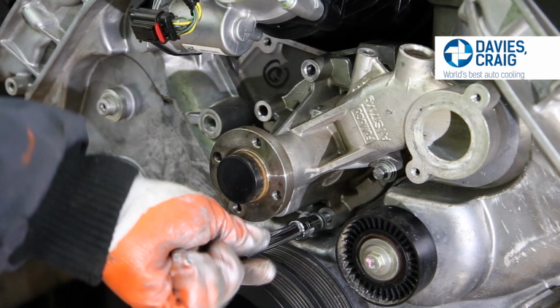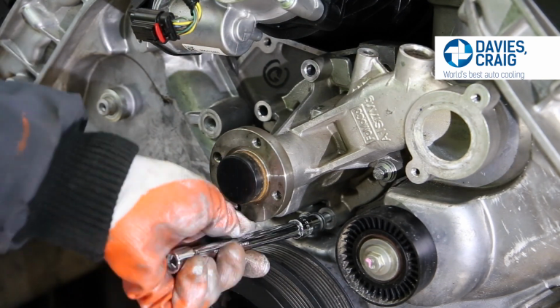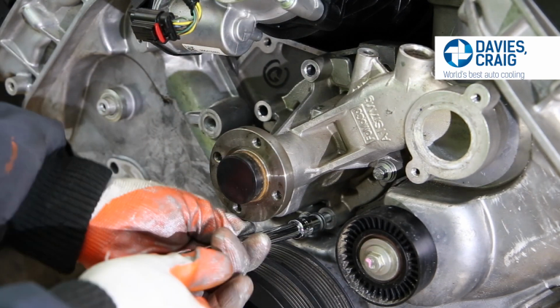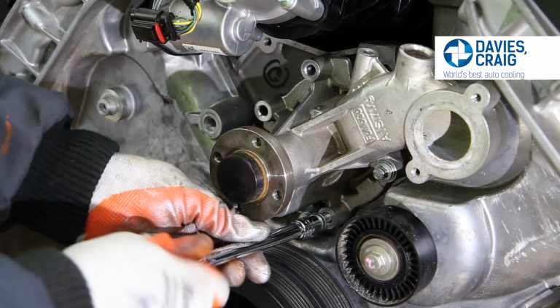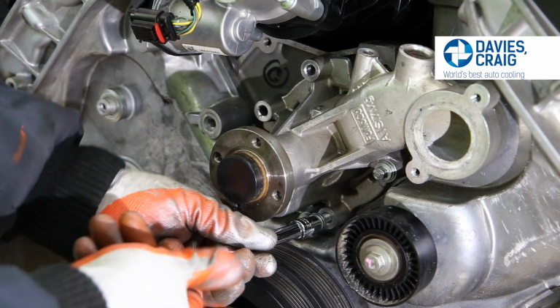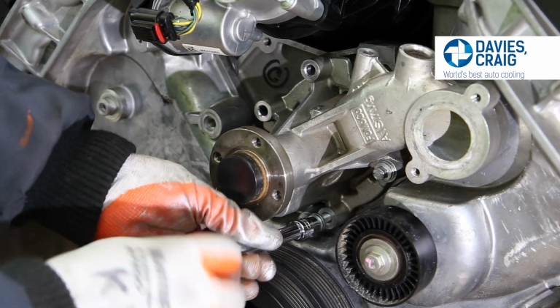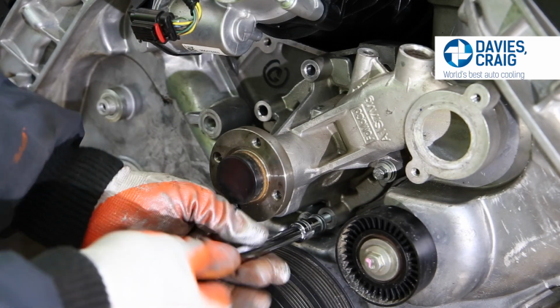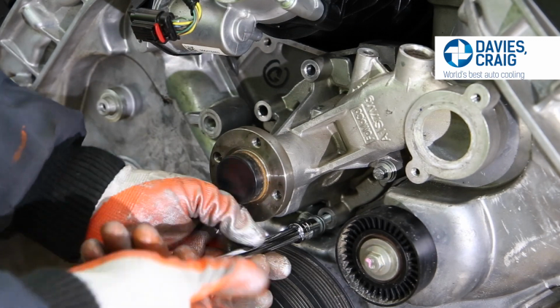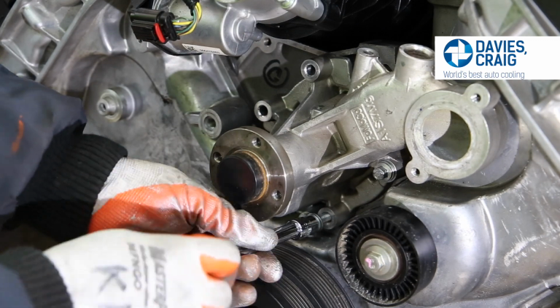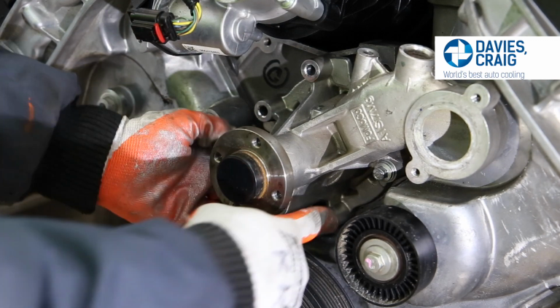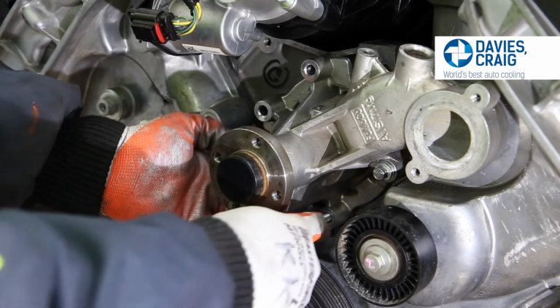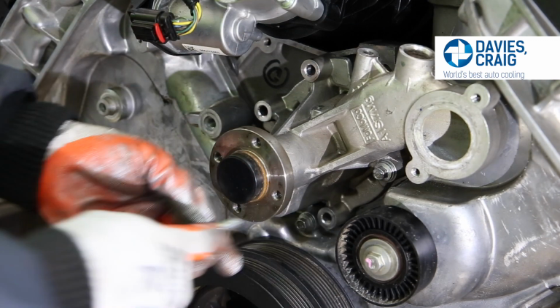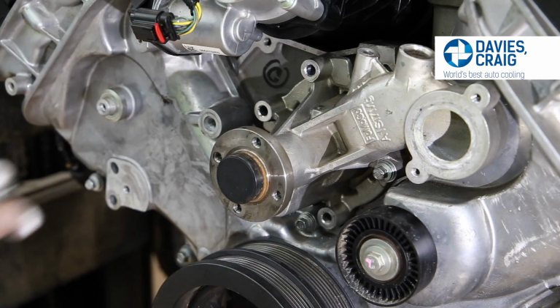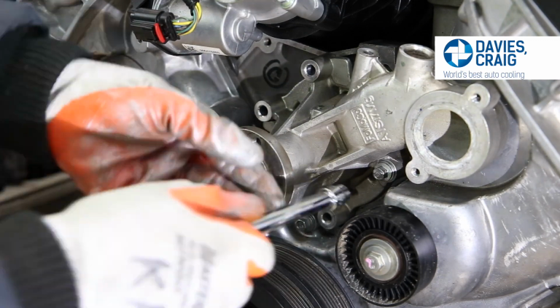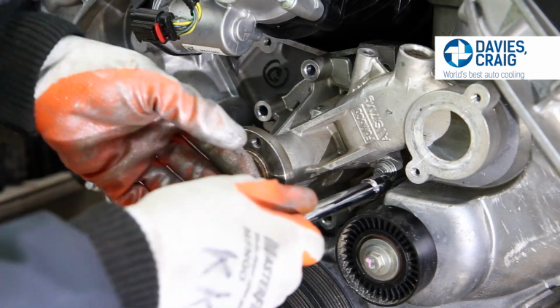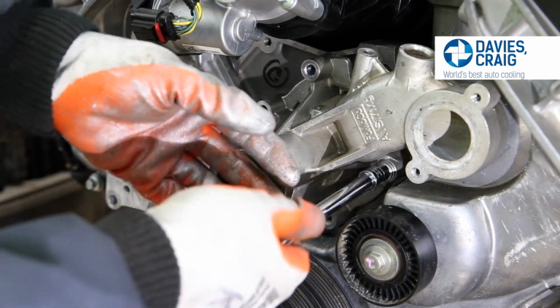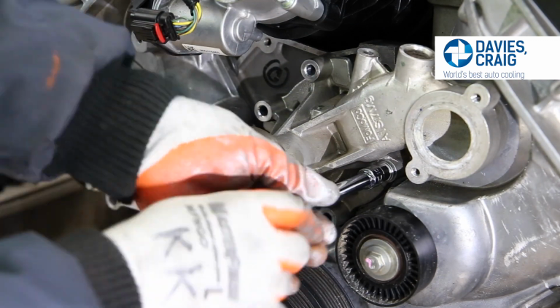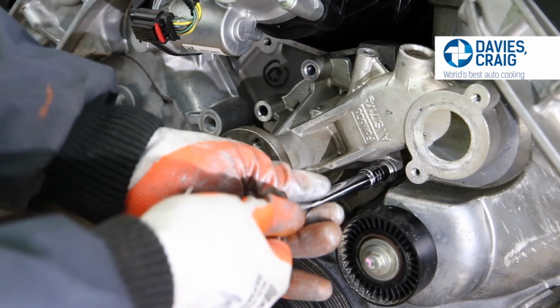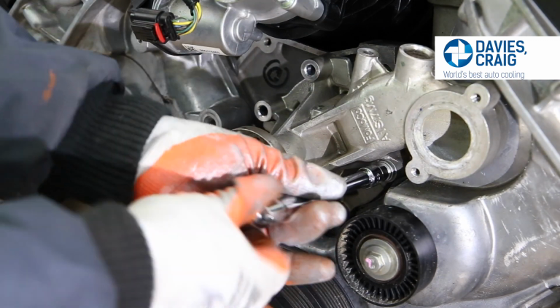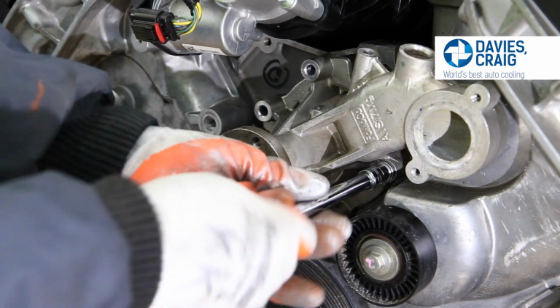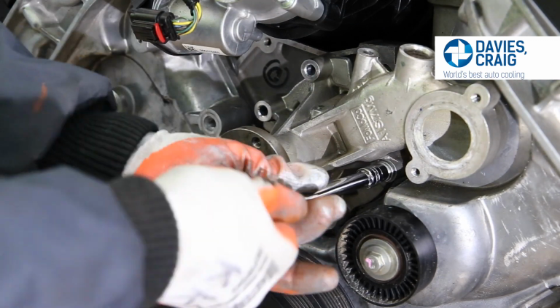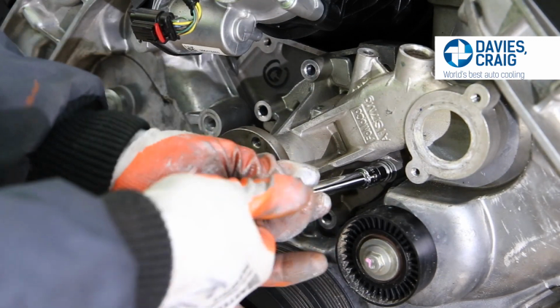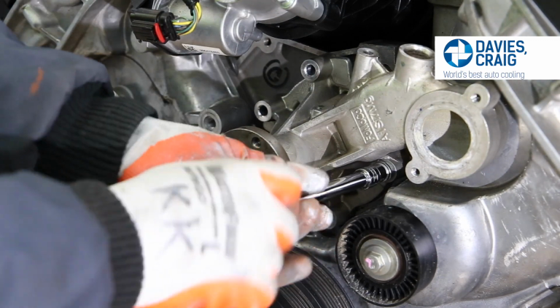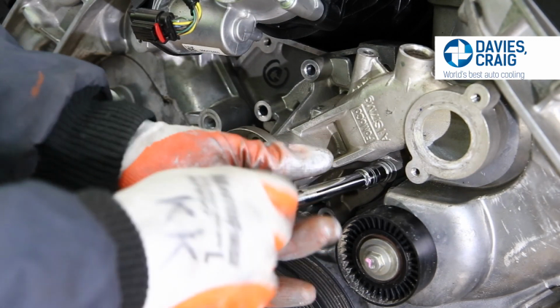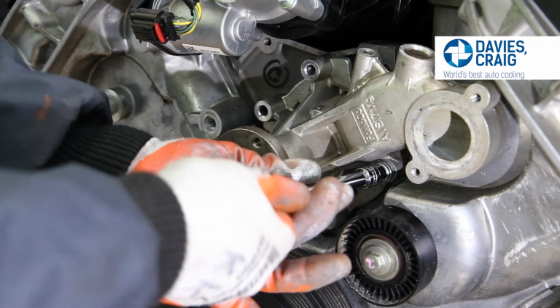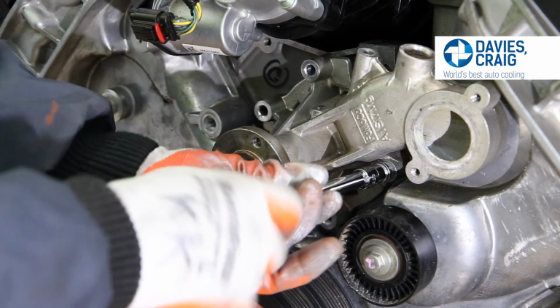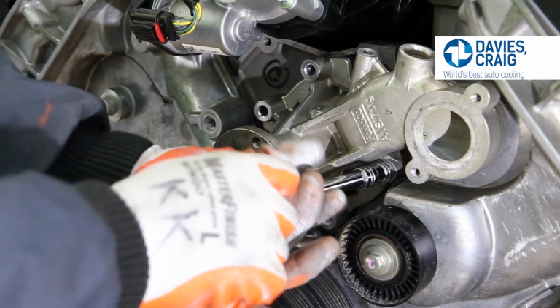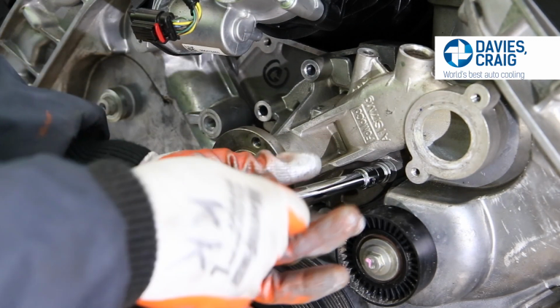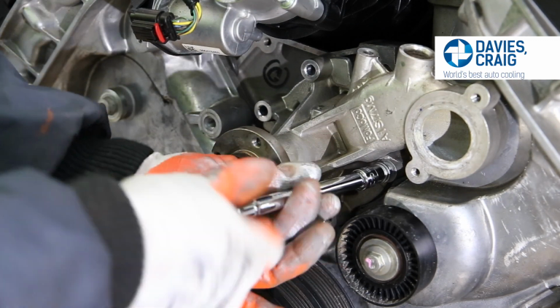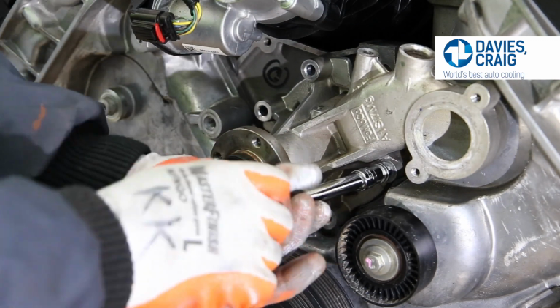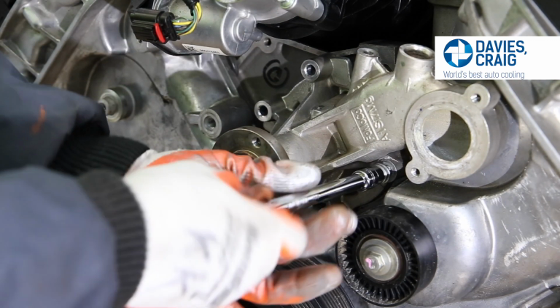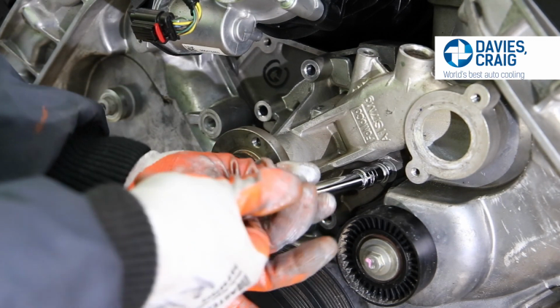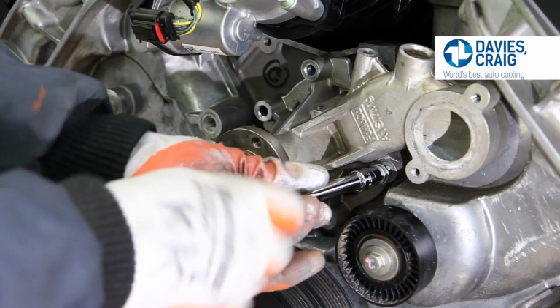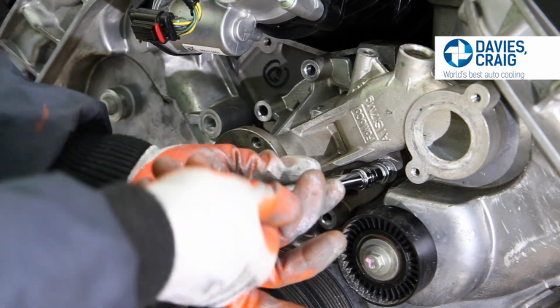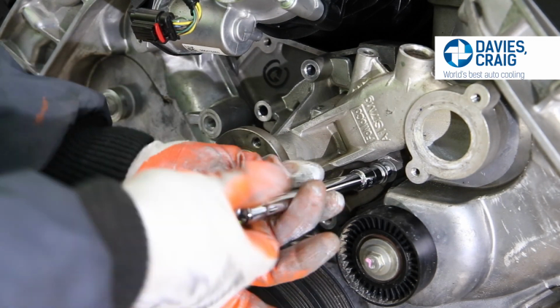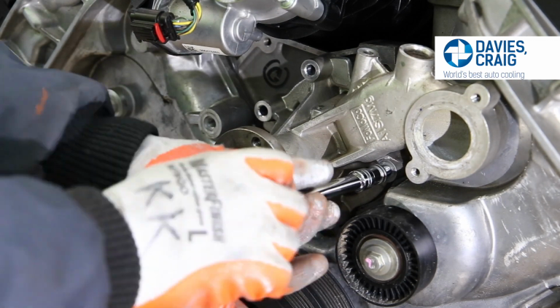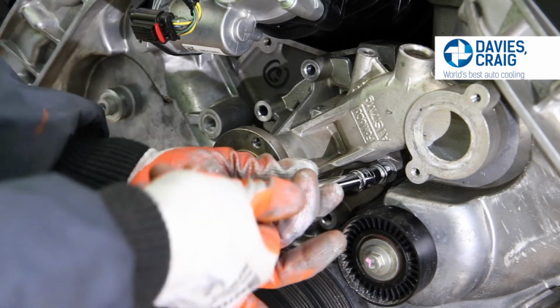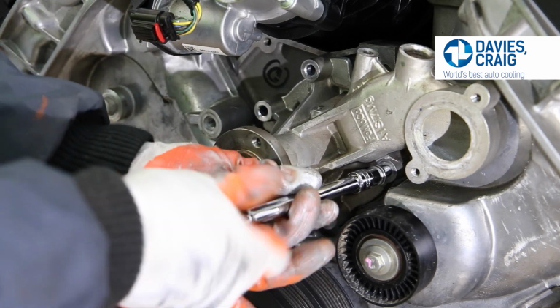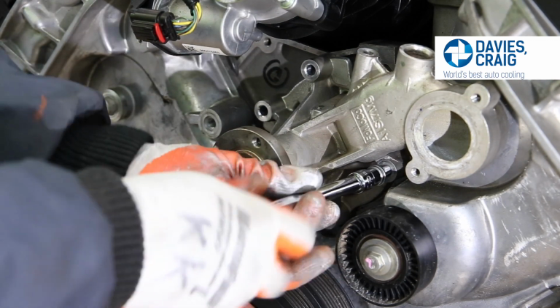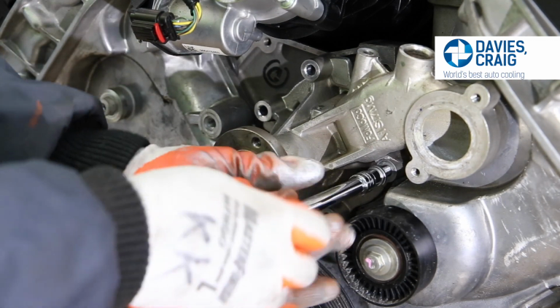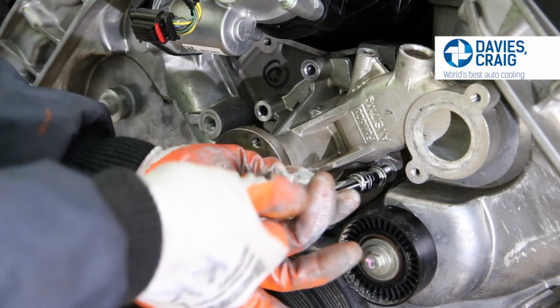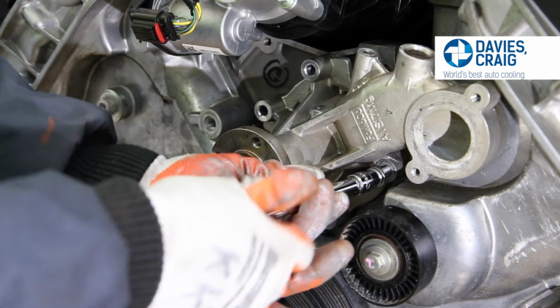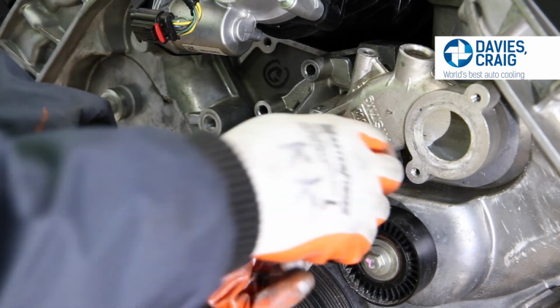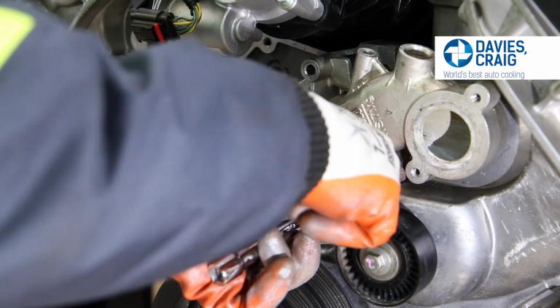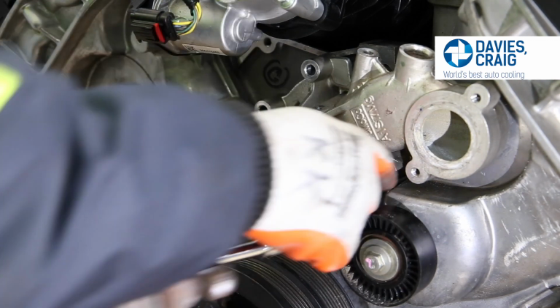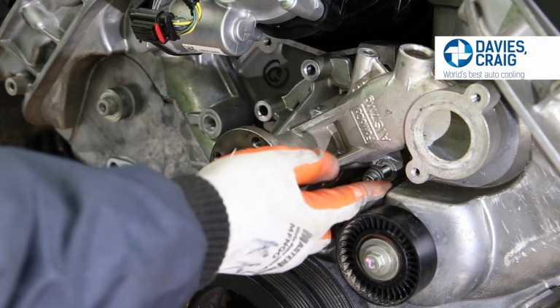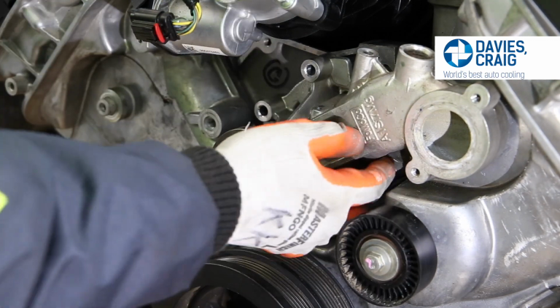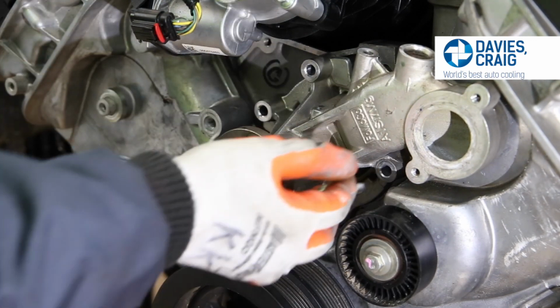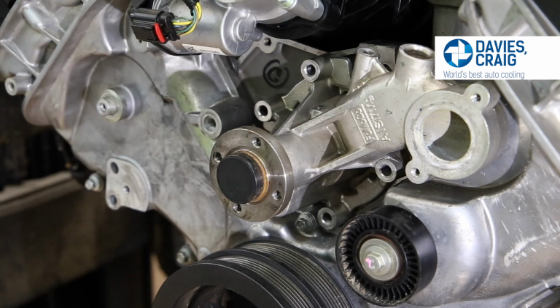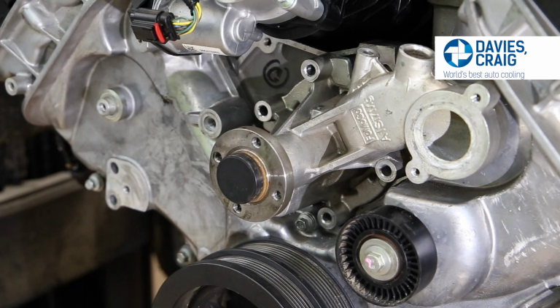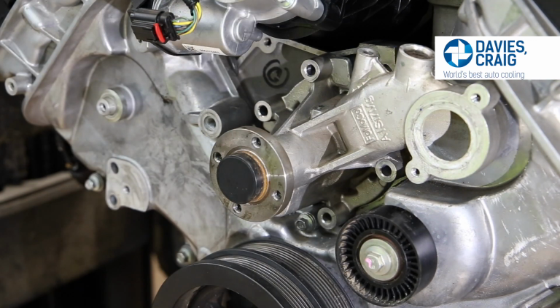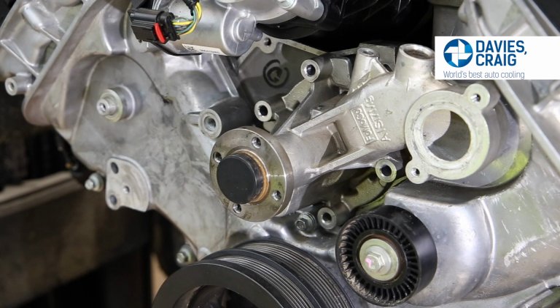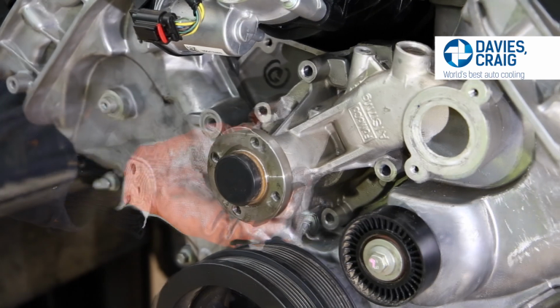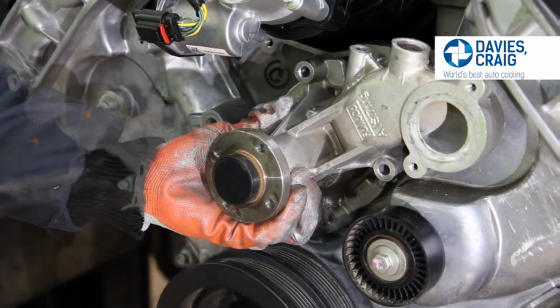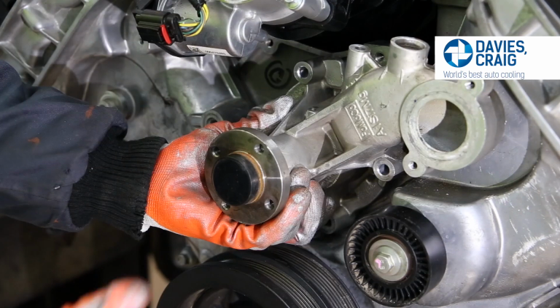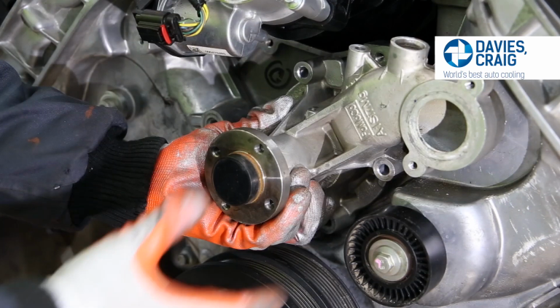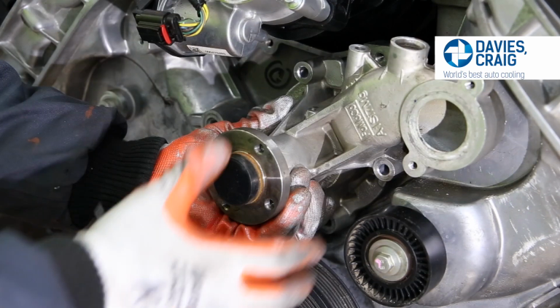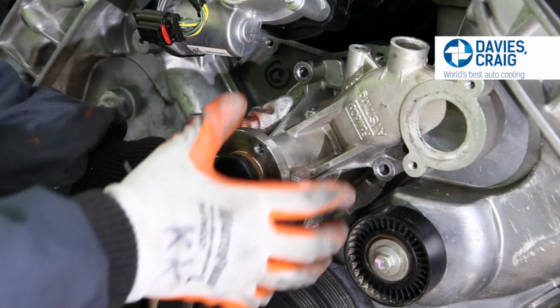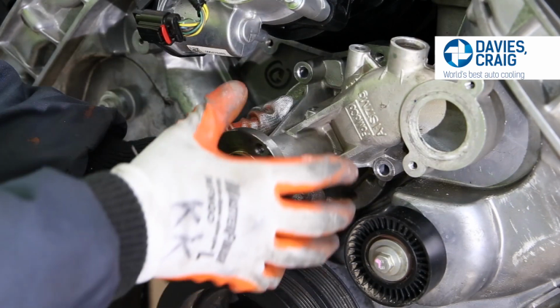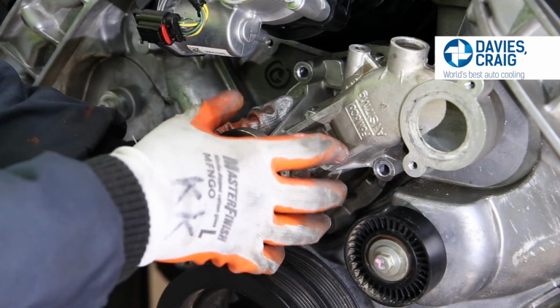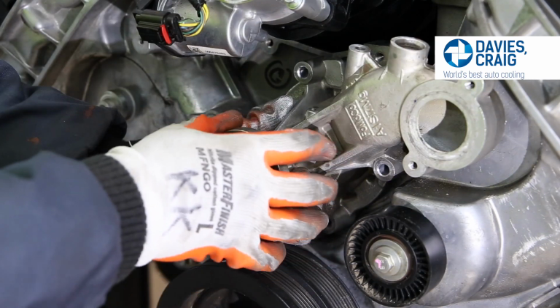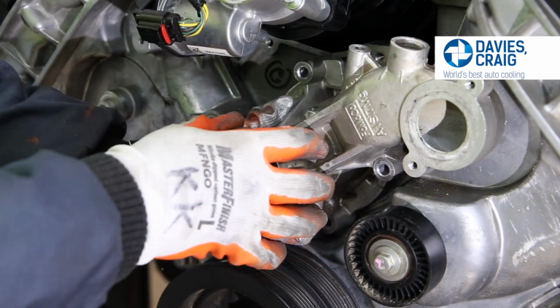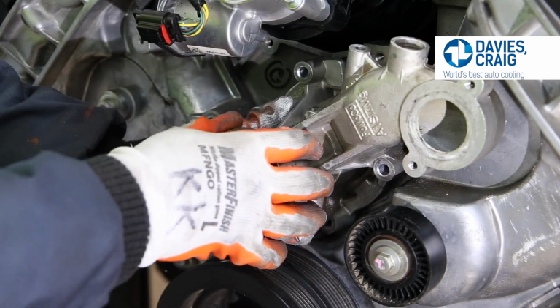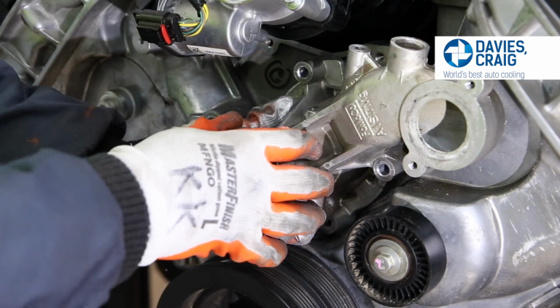Clean the surface of the engine block to ensure it's free of all old gasket material, grime, and coolant.